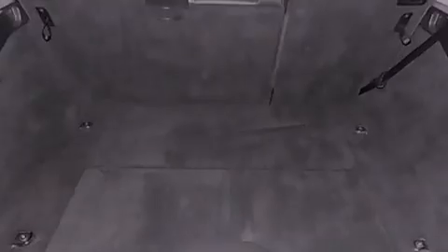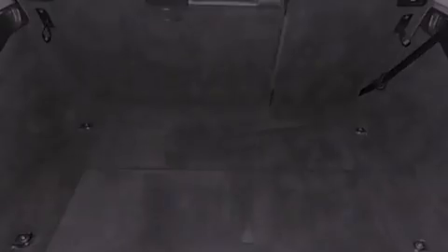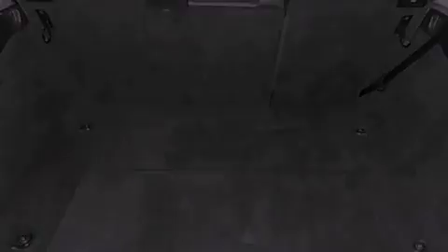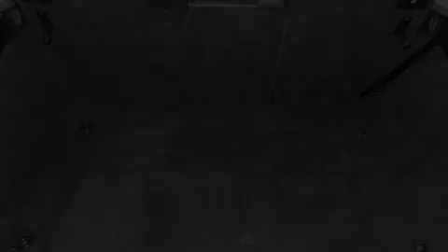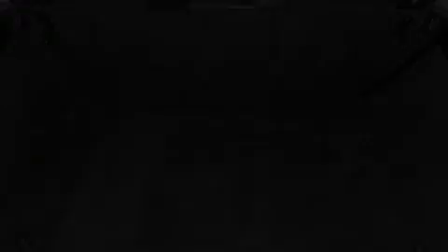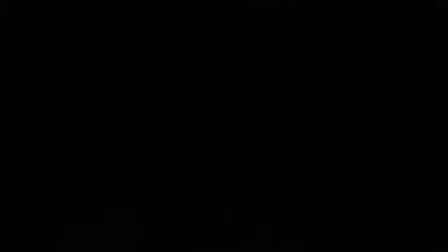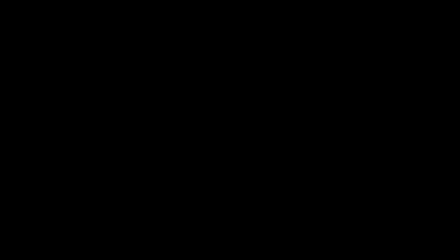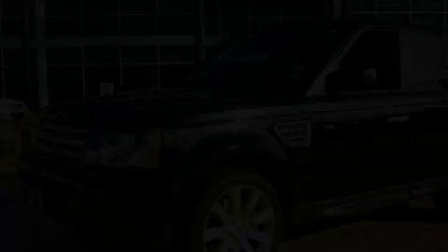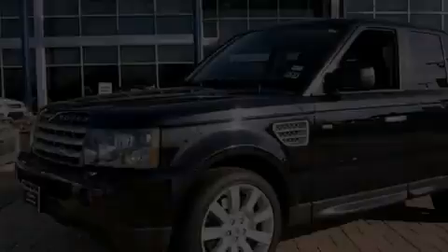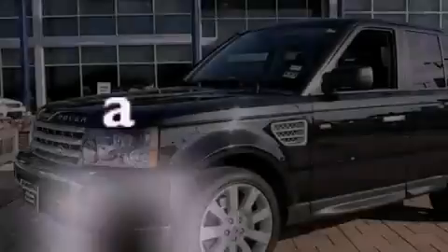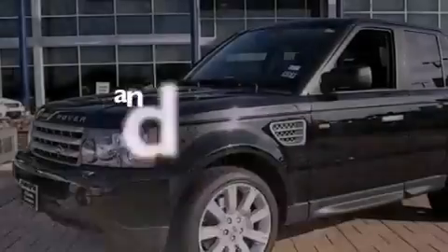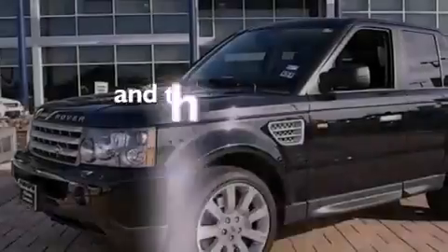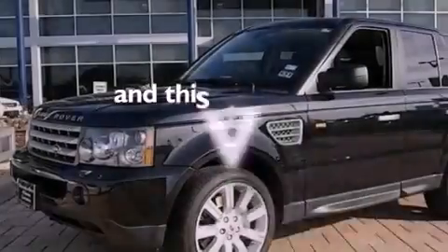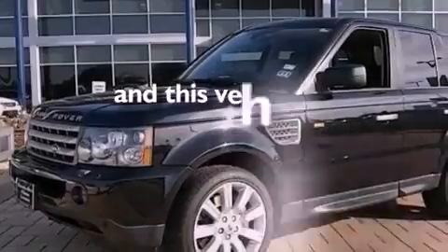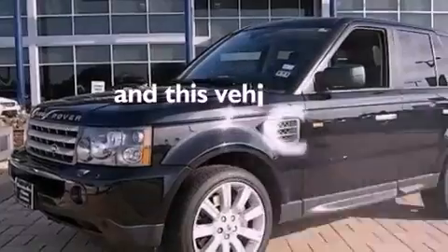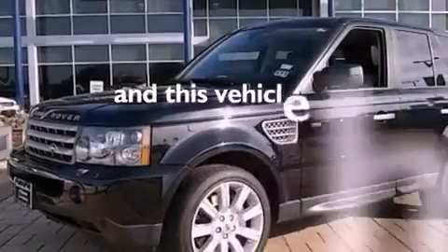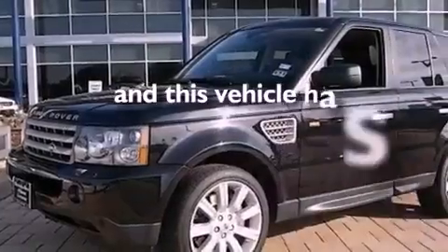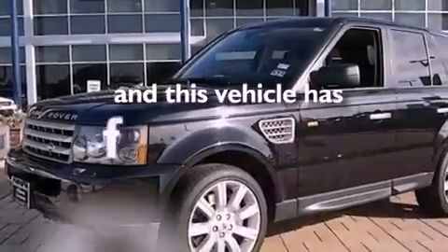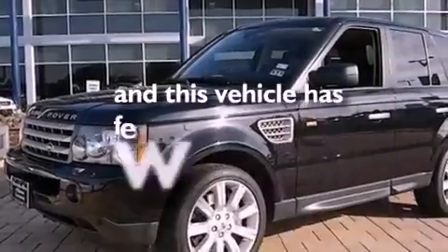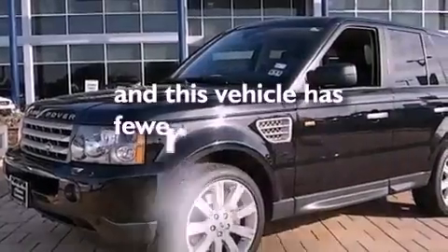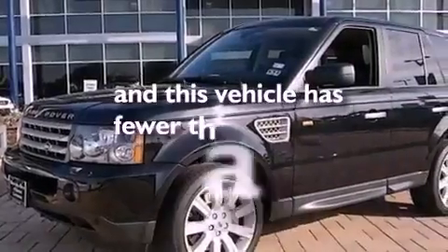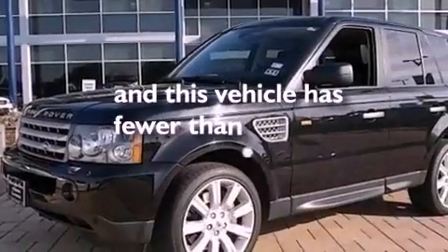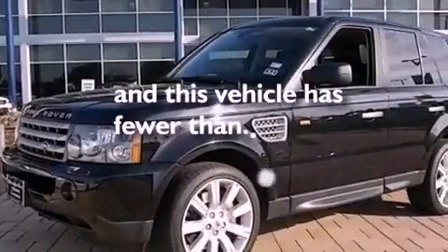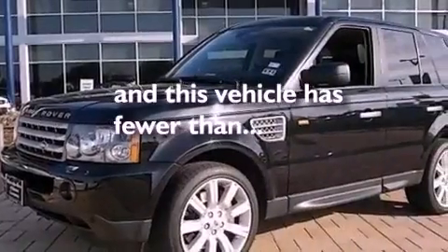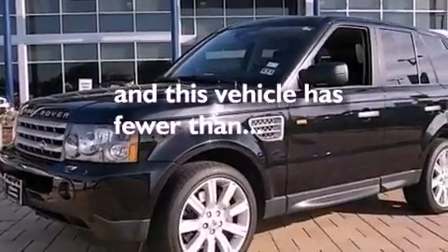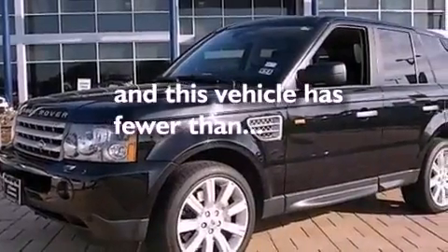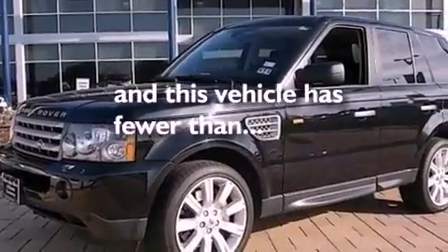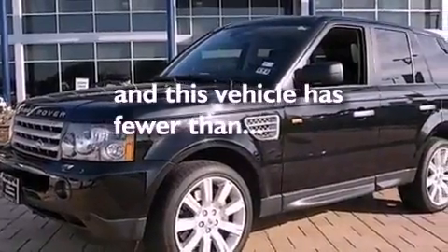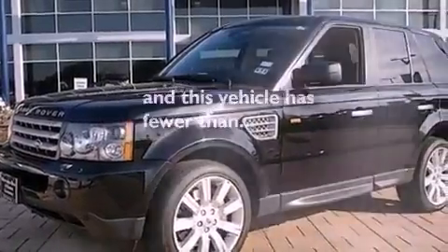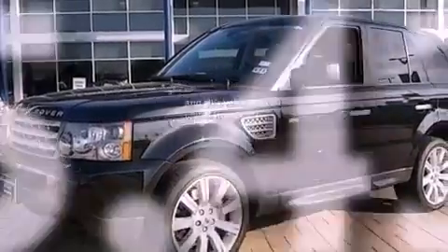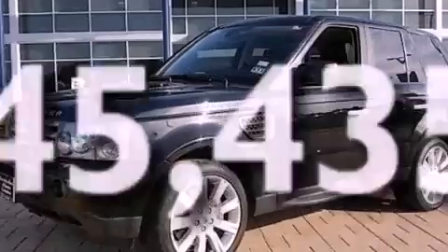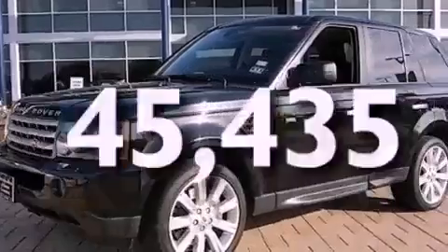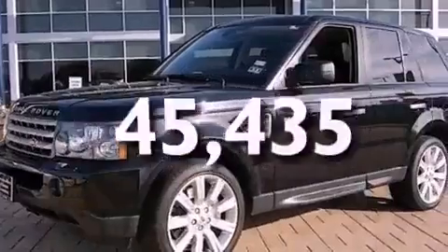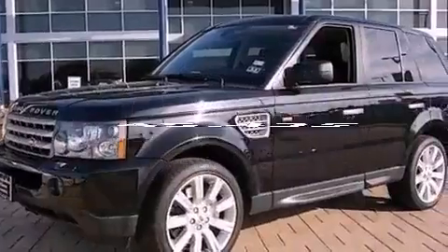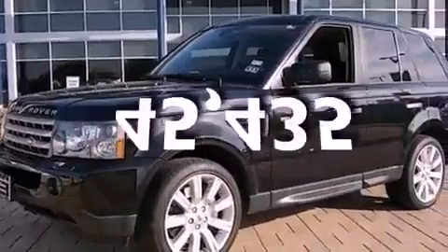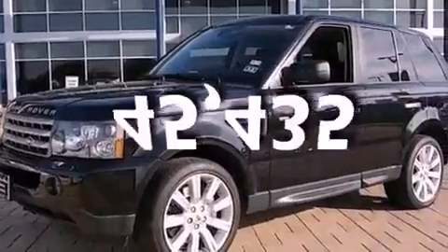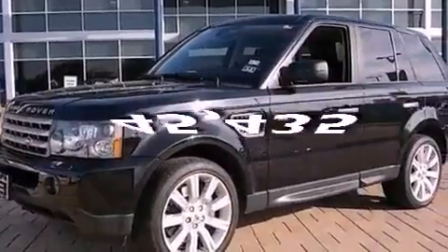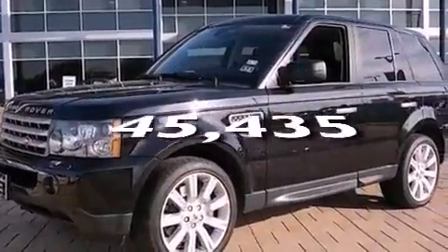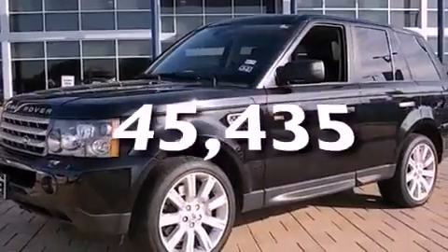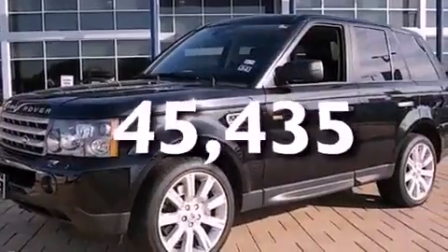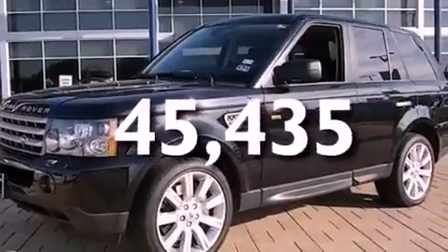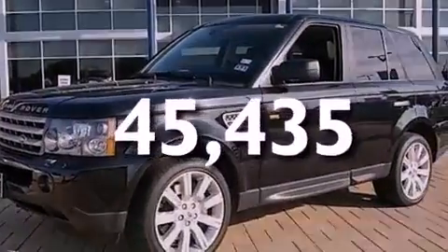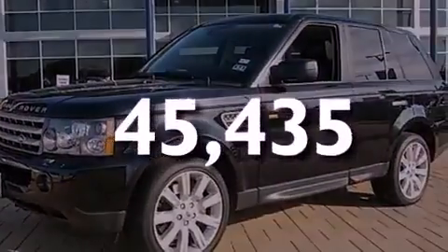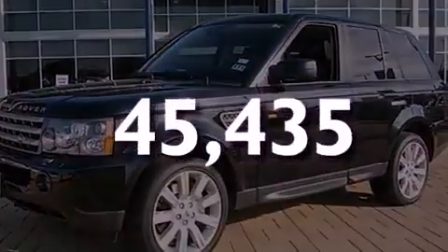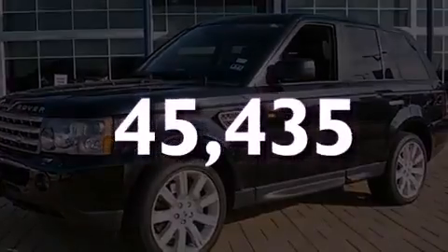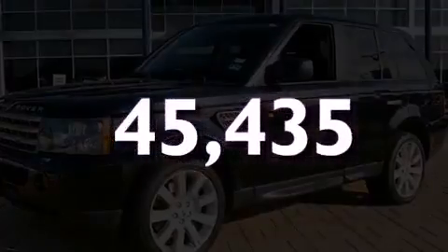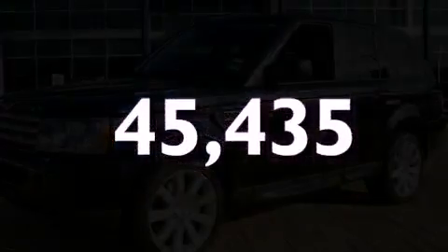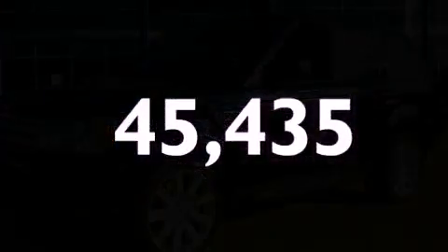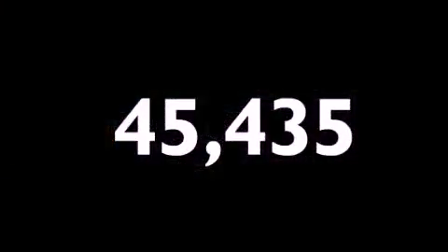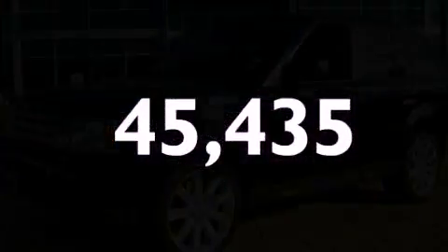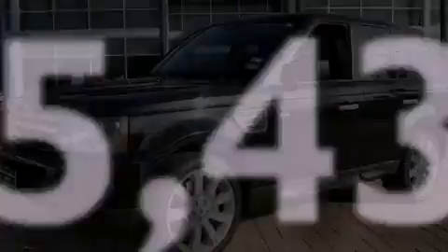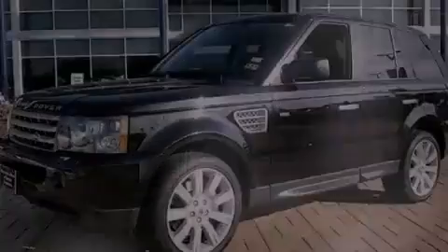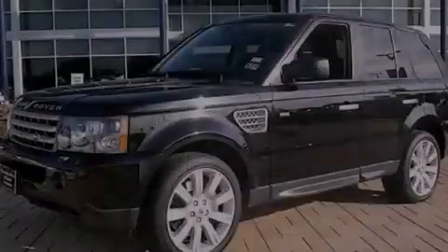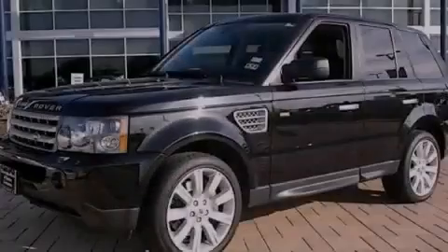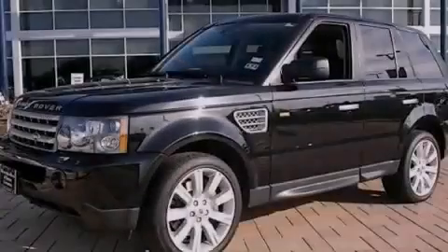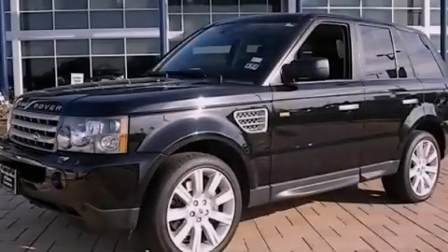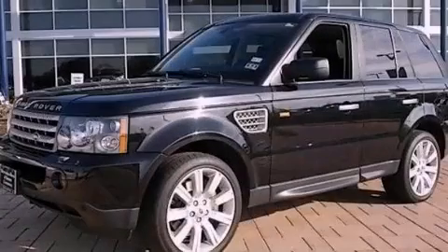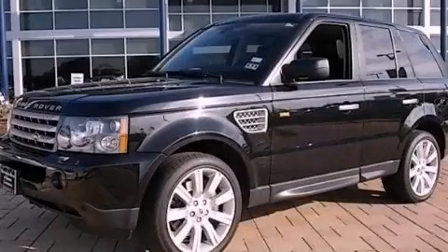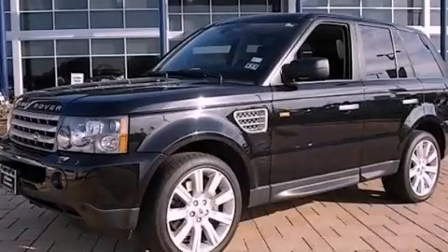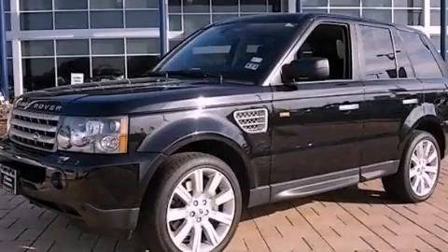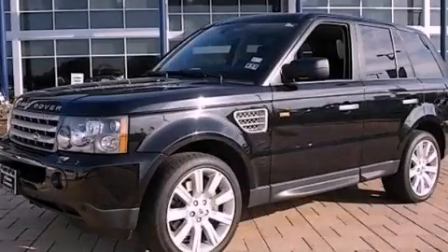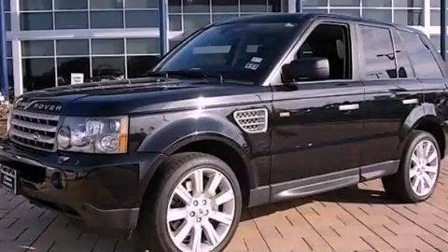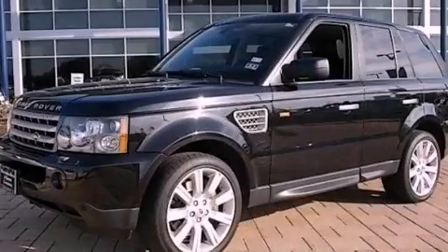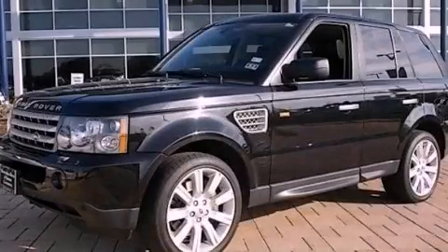And this vehicle has less than 46,000 miles. Contact us today to arrange your test drive.